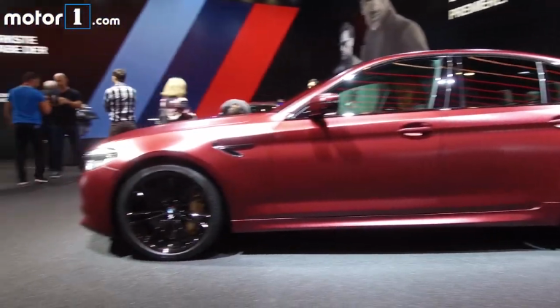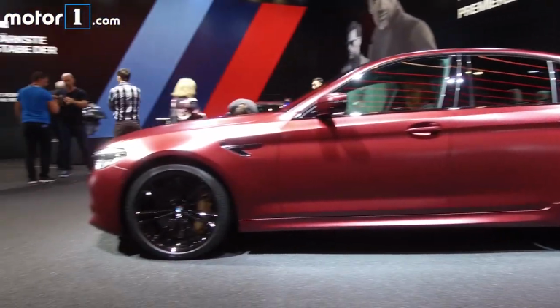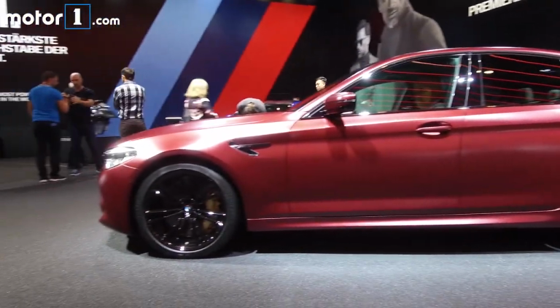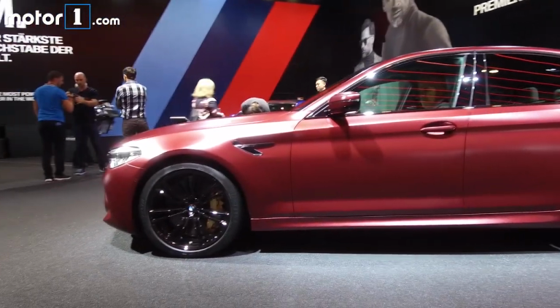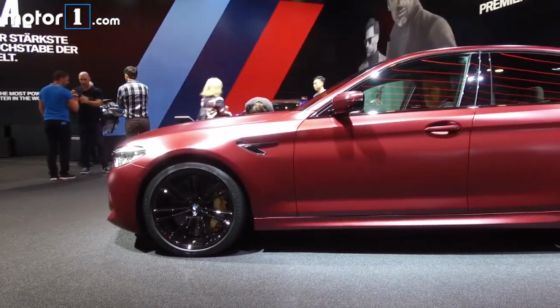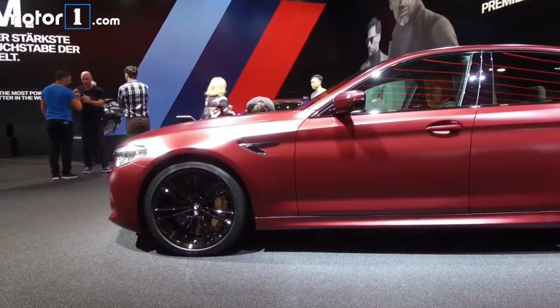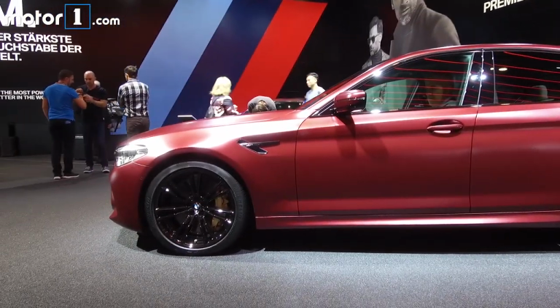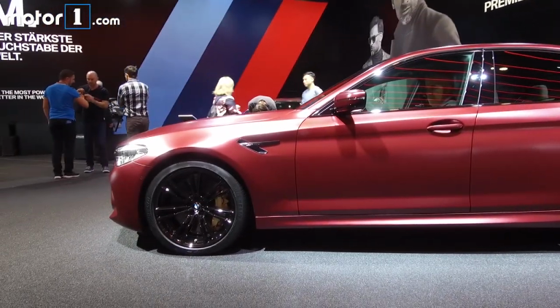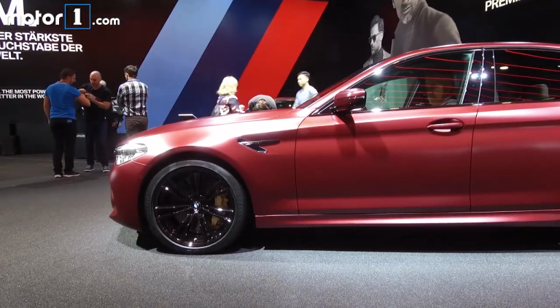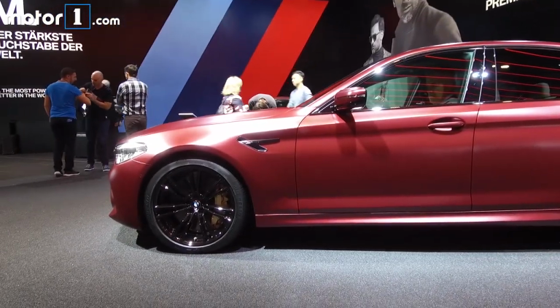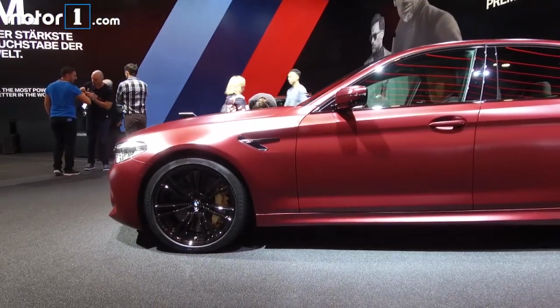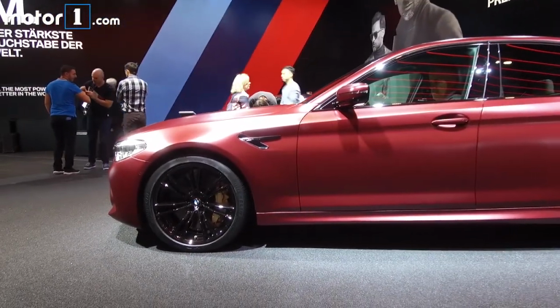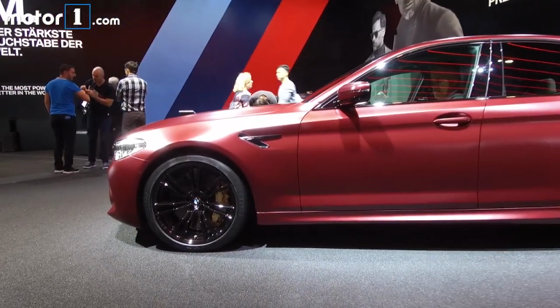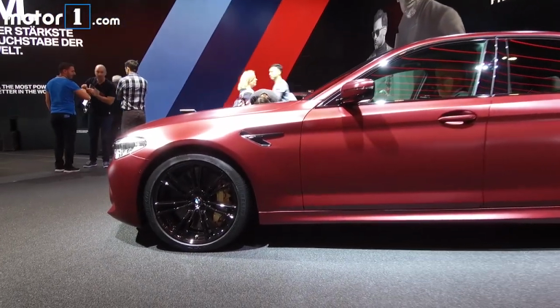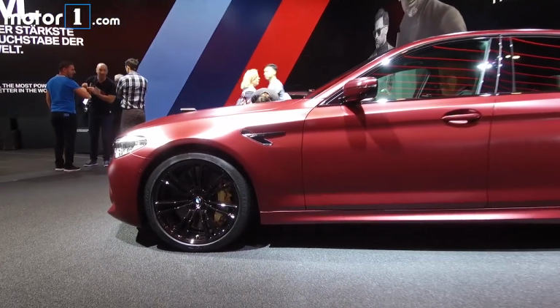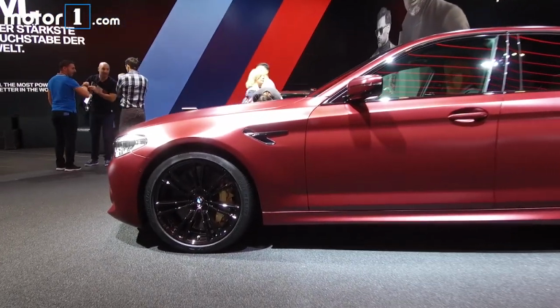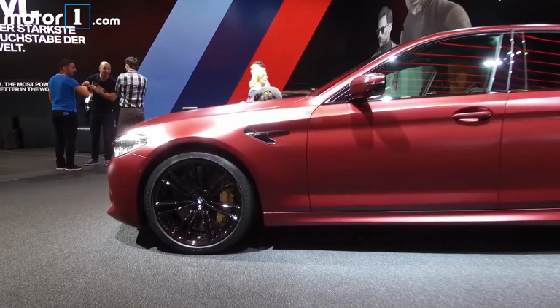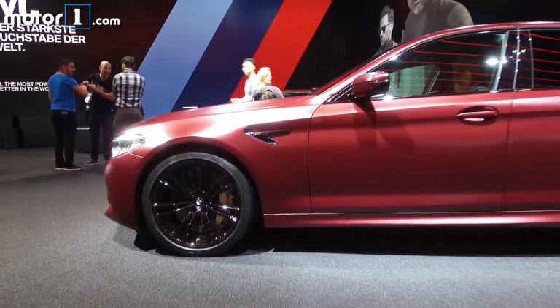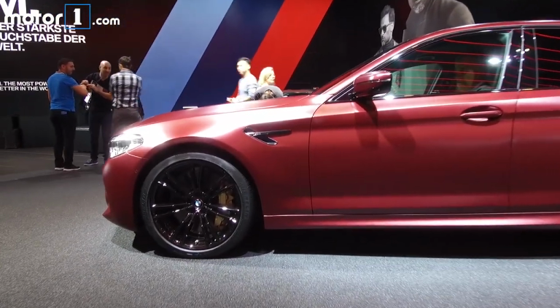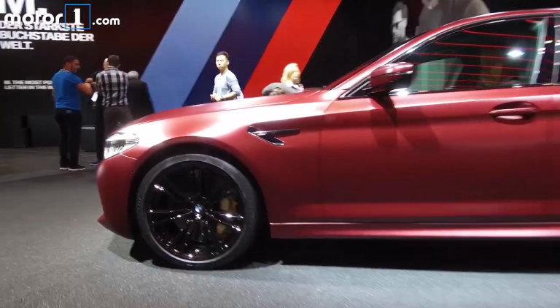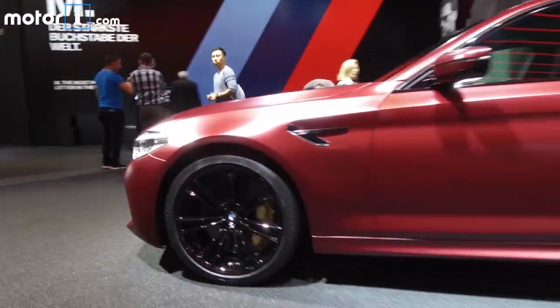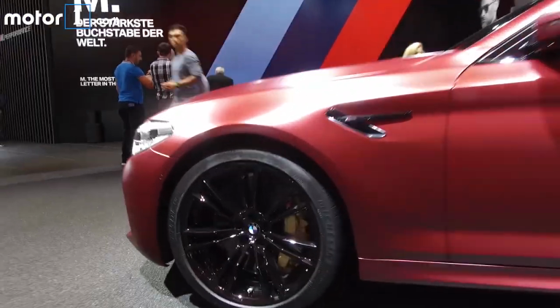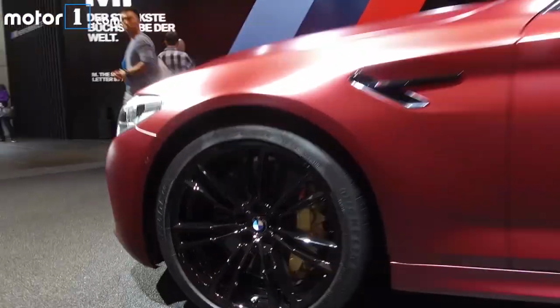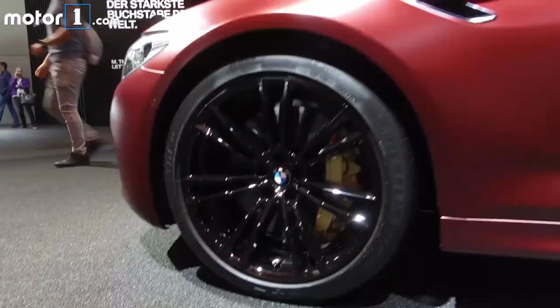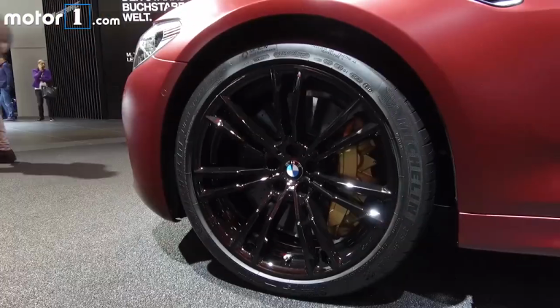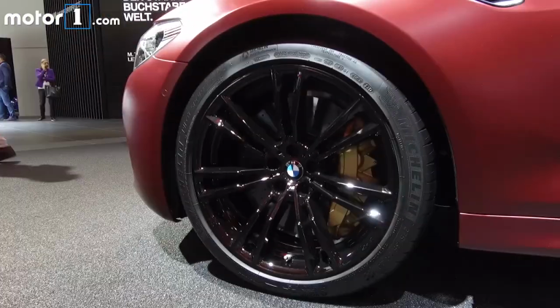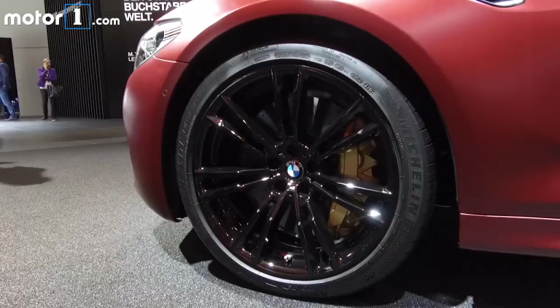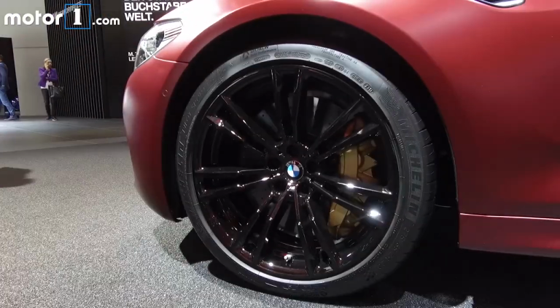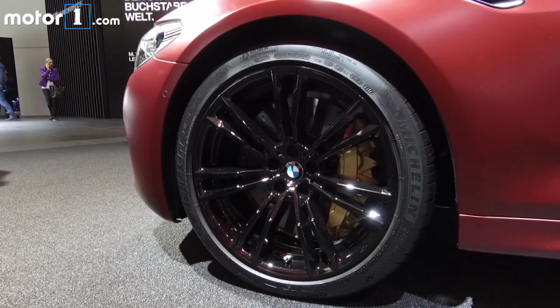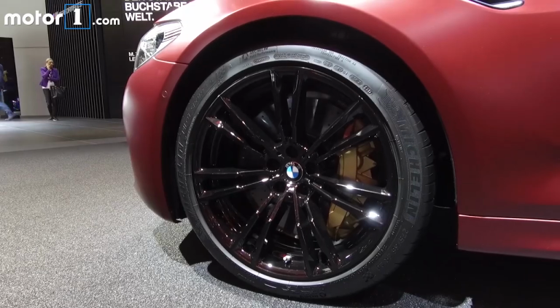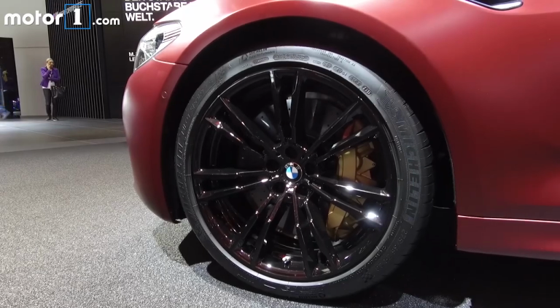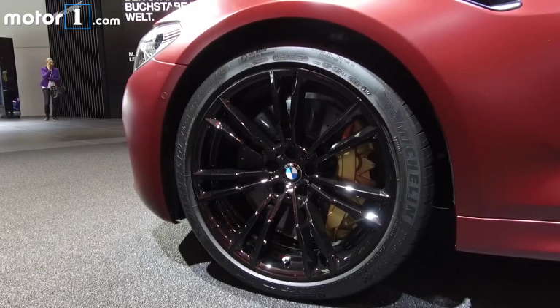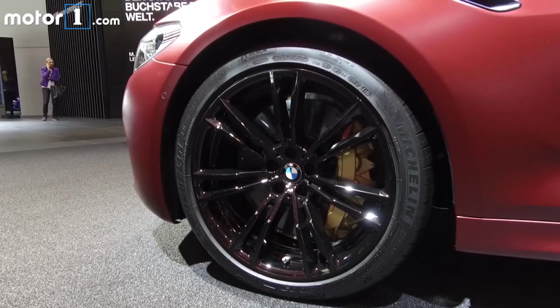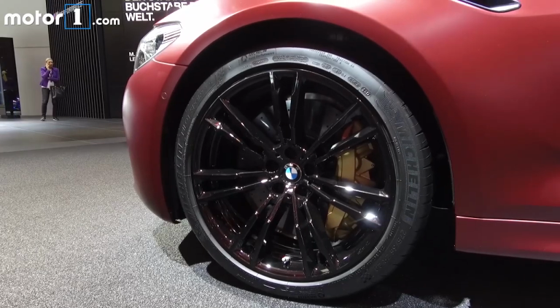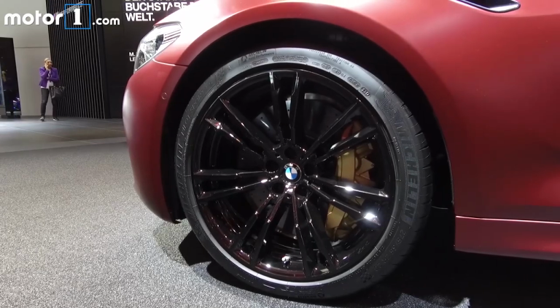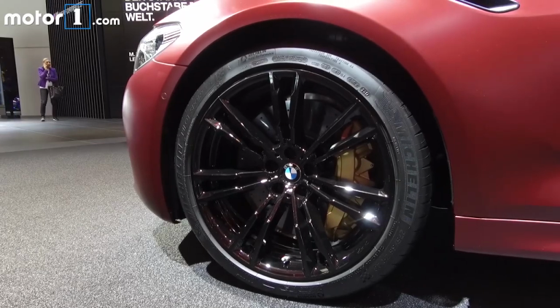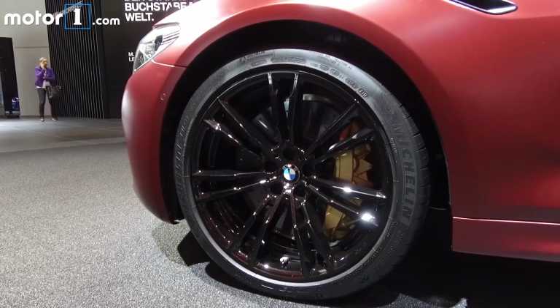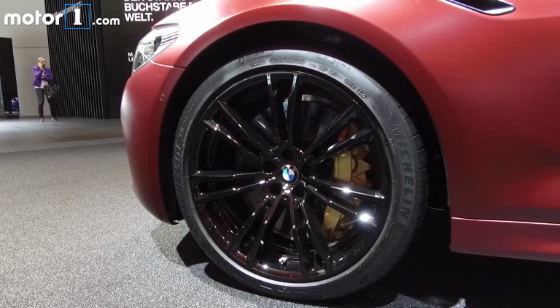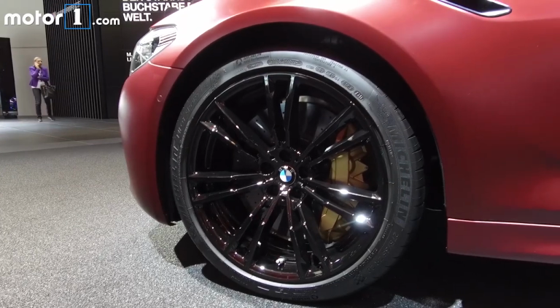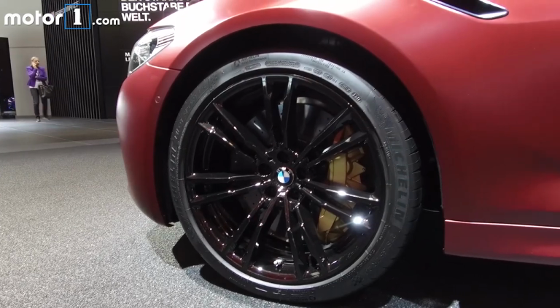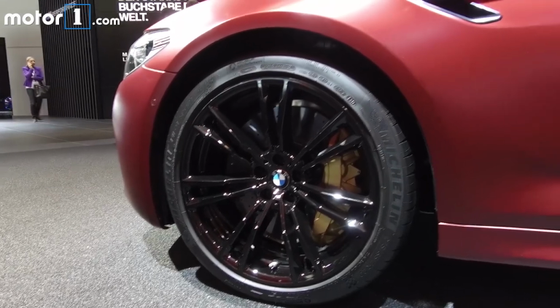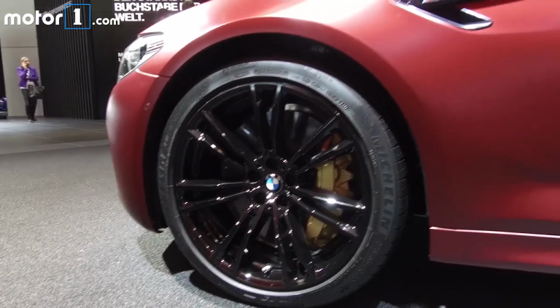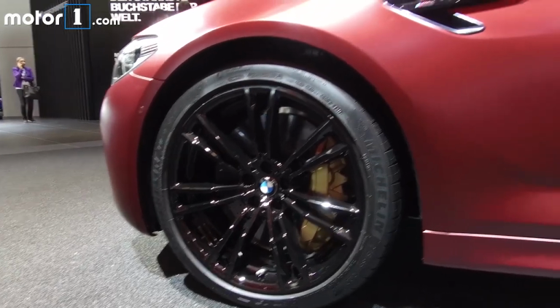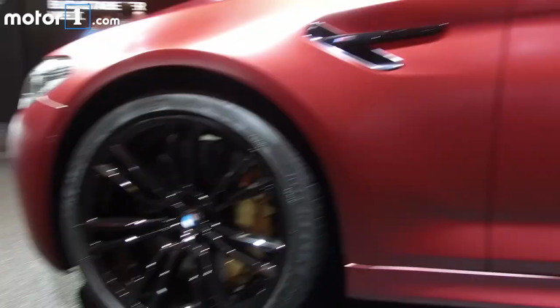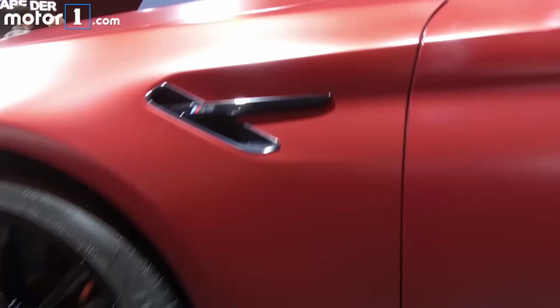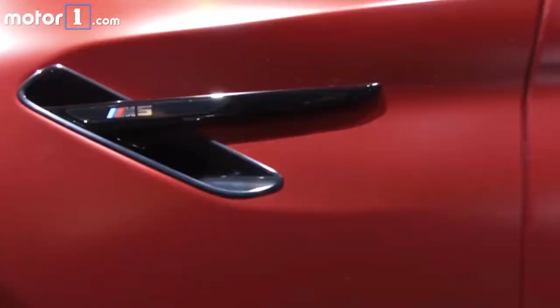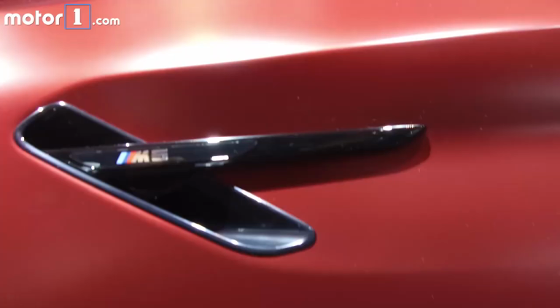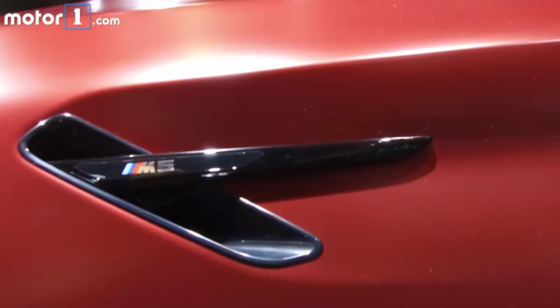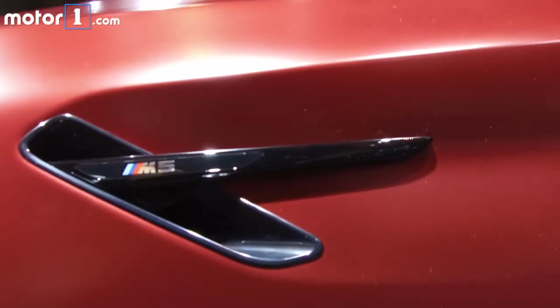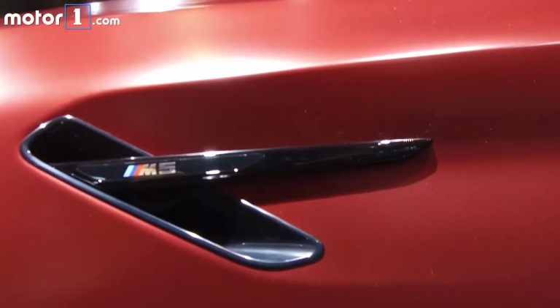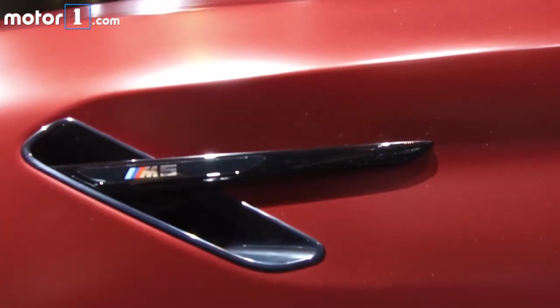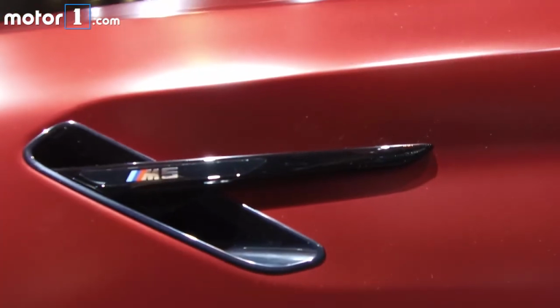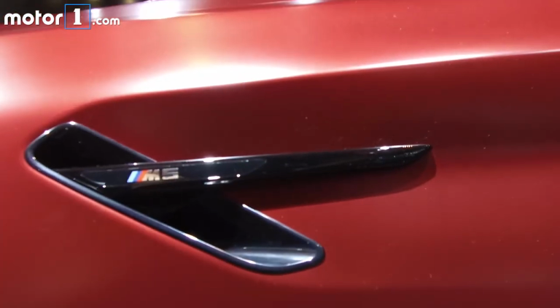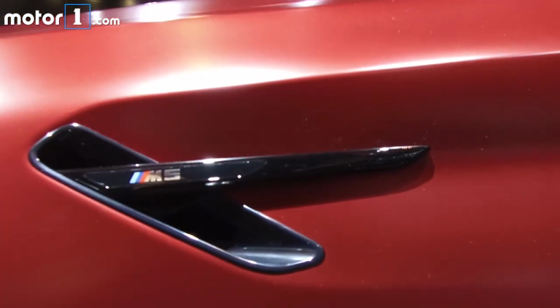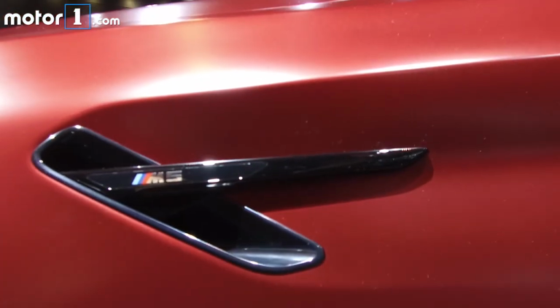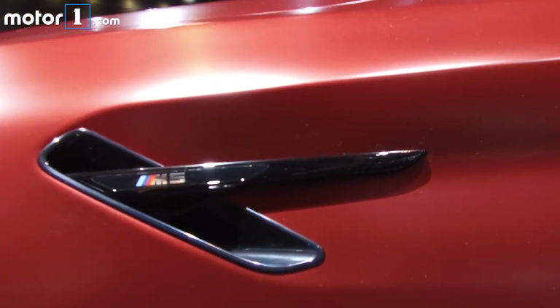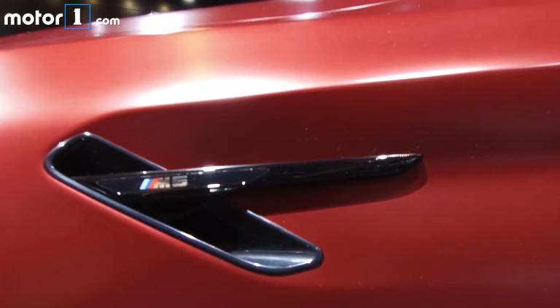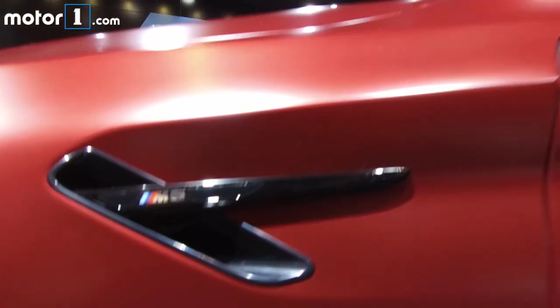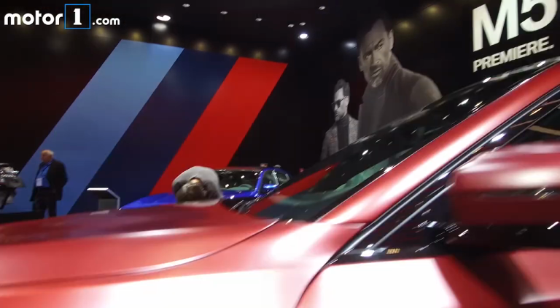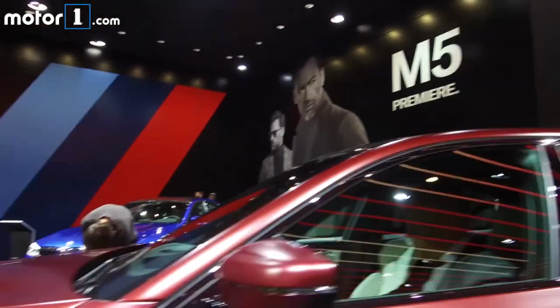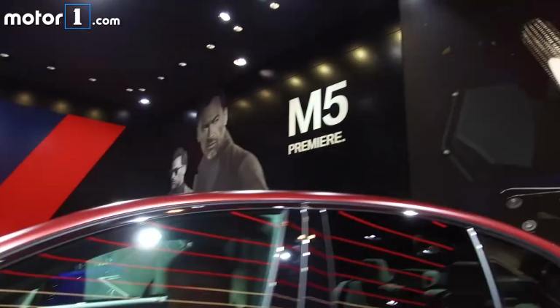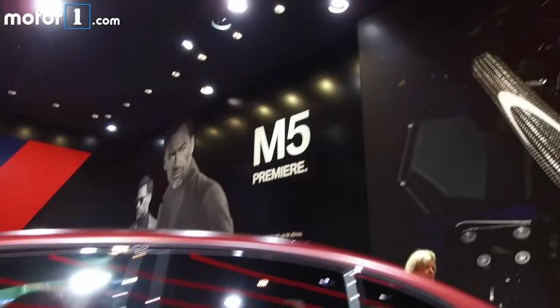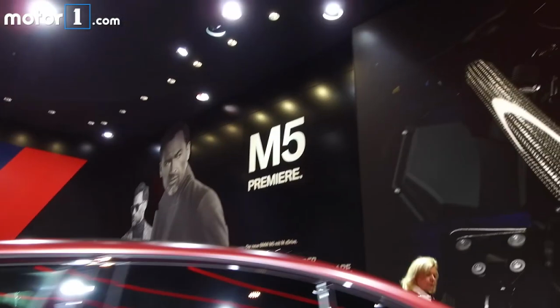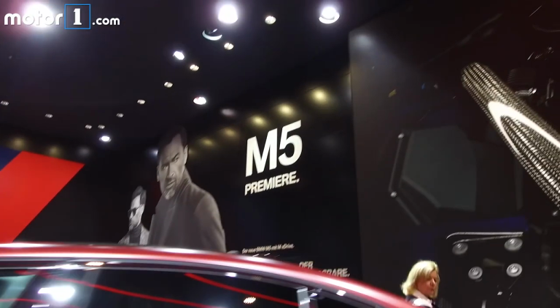The one you see here is the First Edition model, which will be limited to just 400 units, and wears this stunning frozen dark red paint.